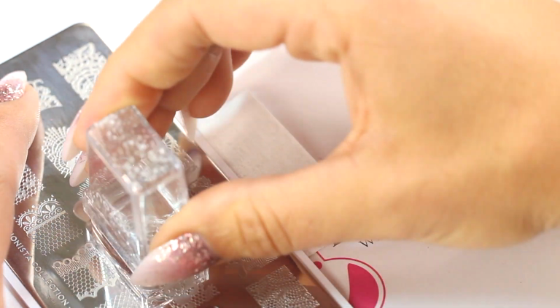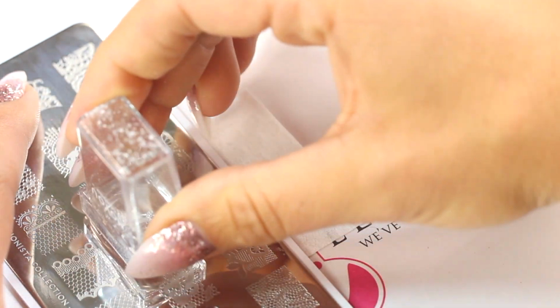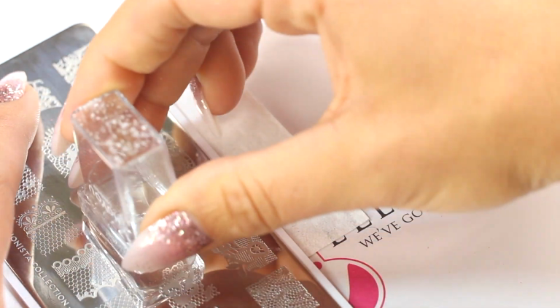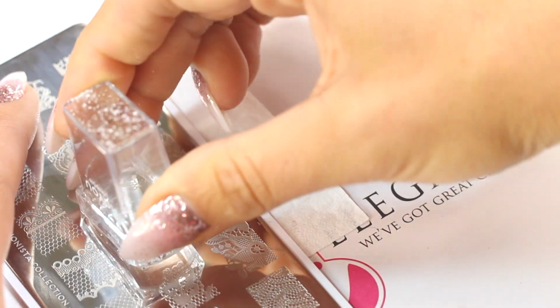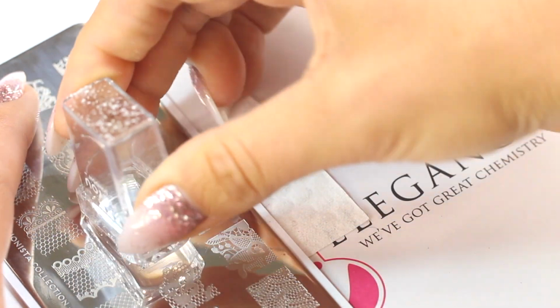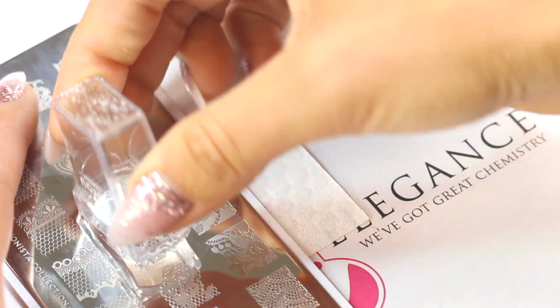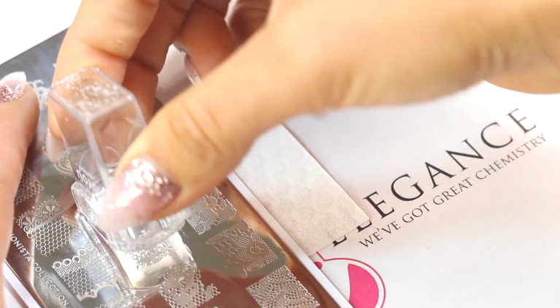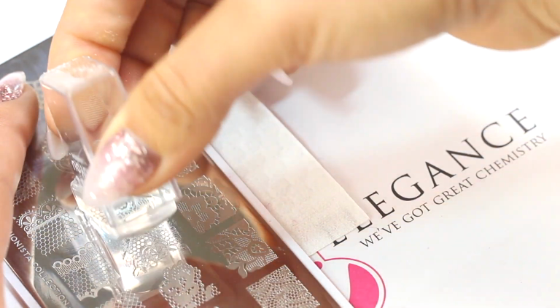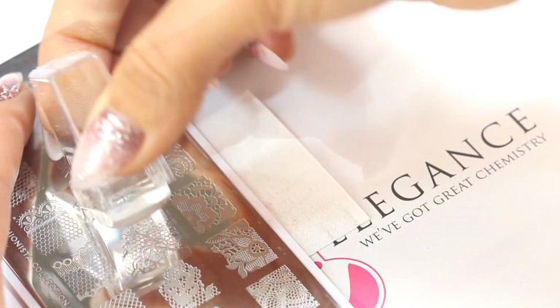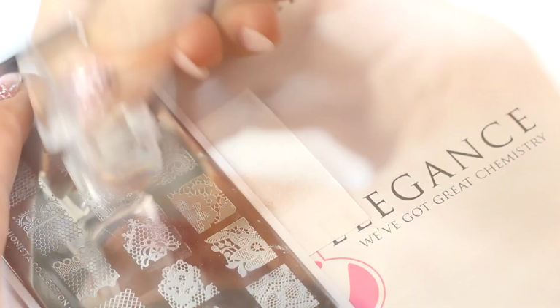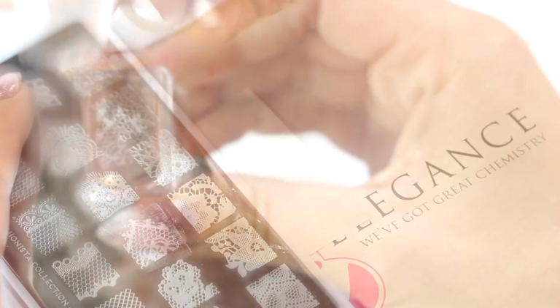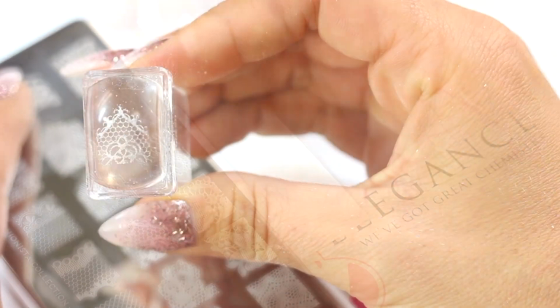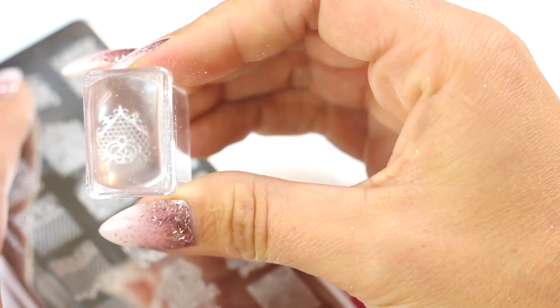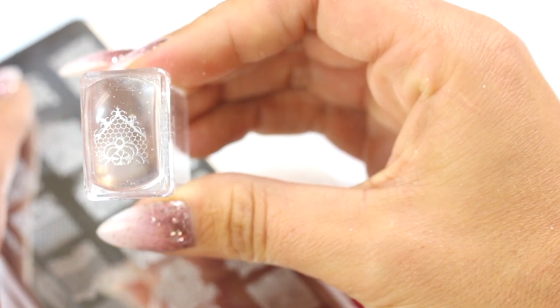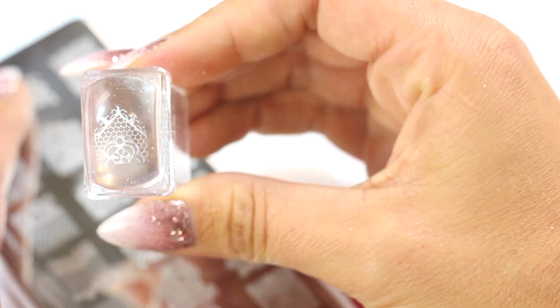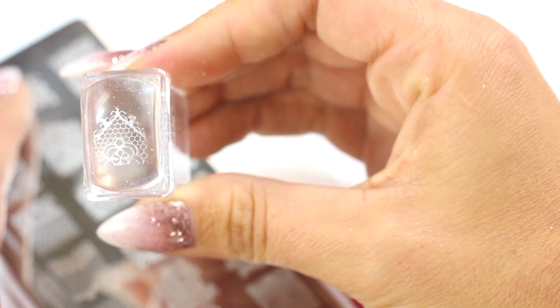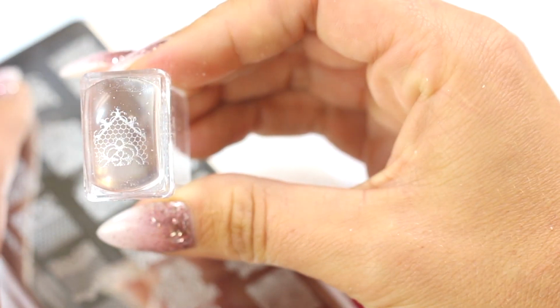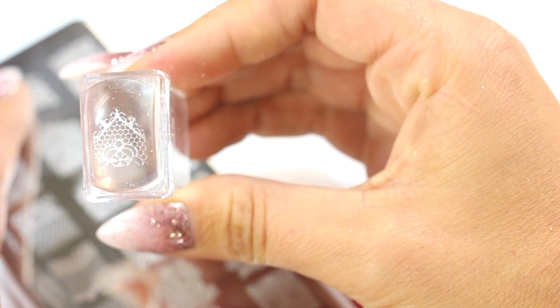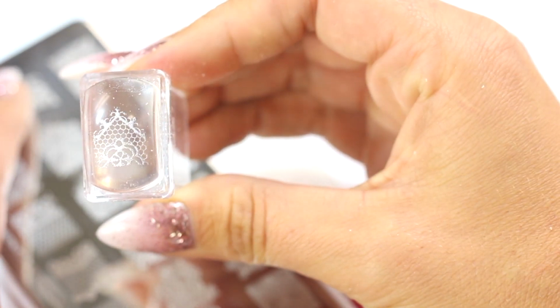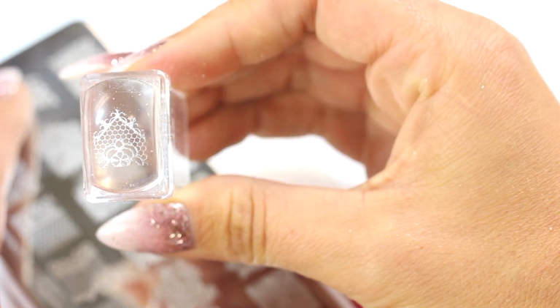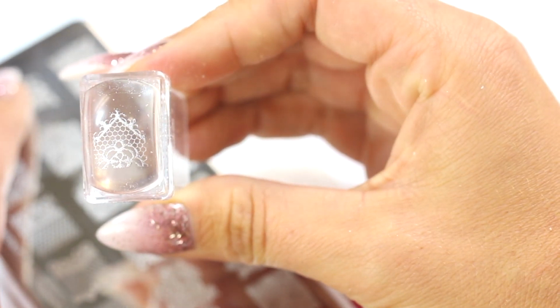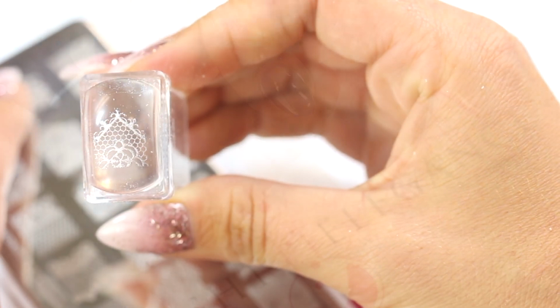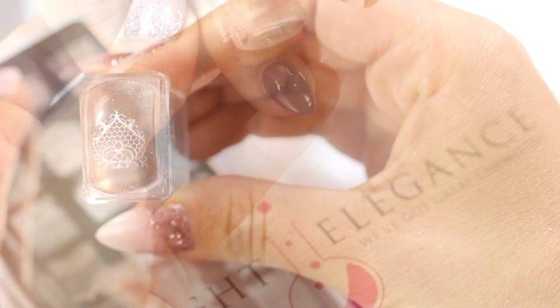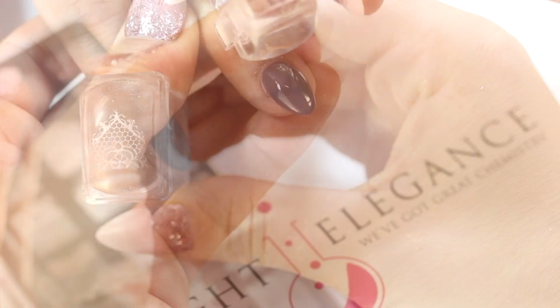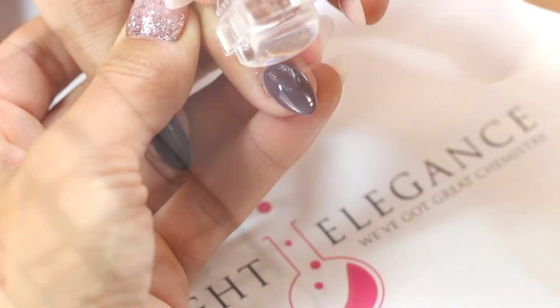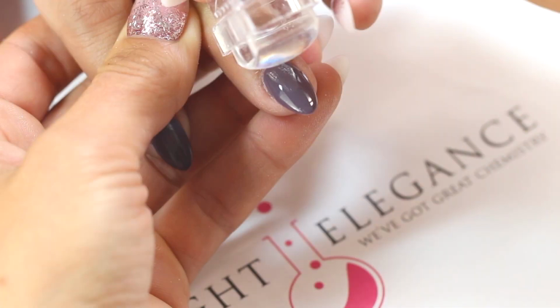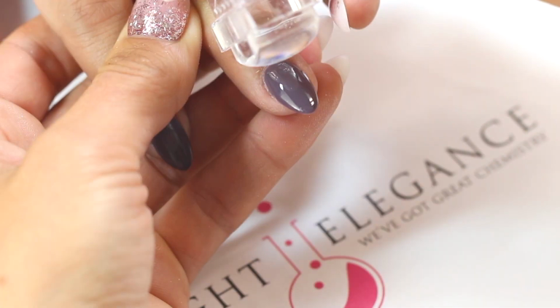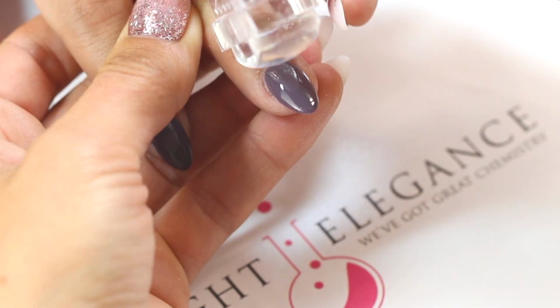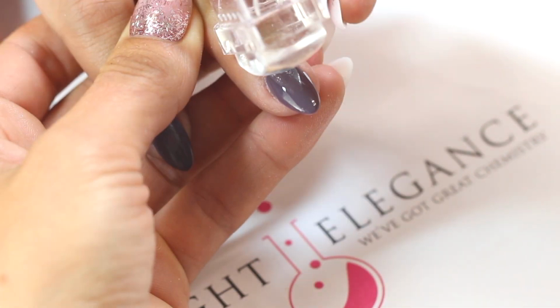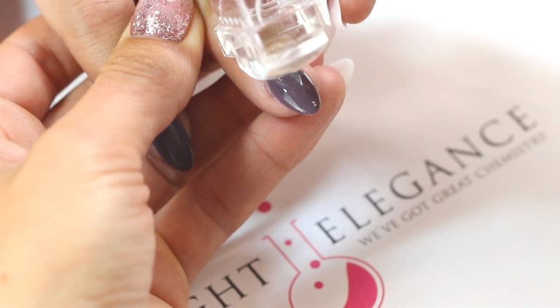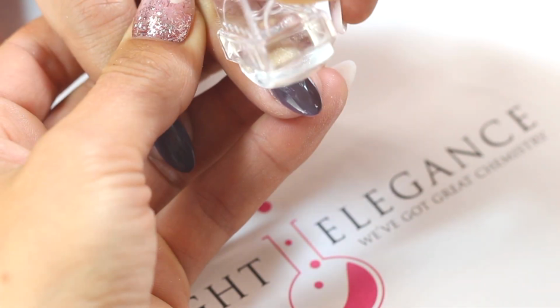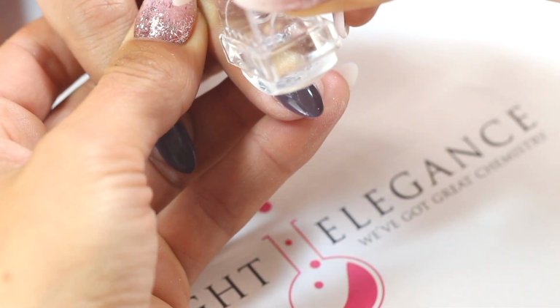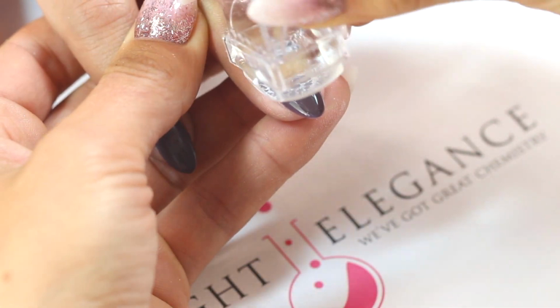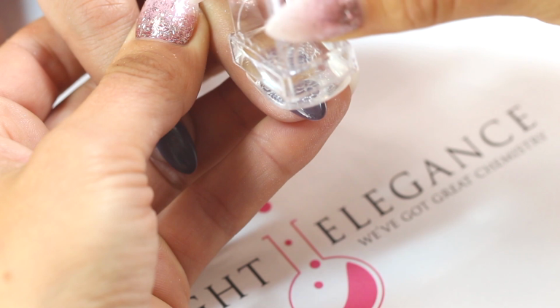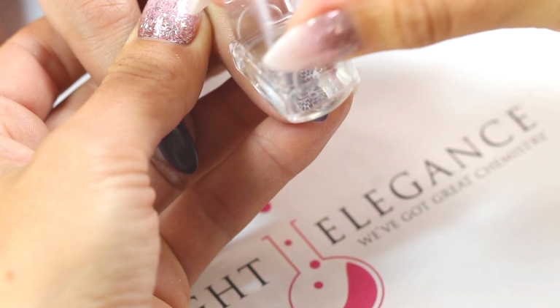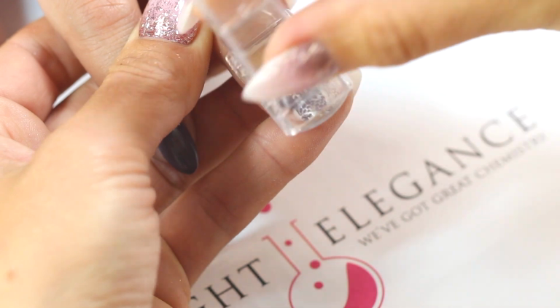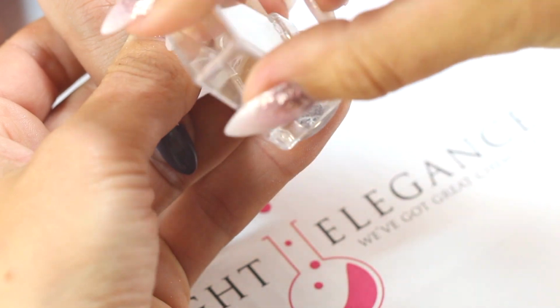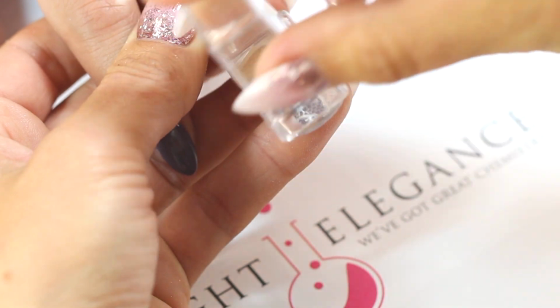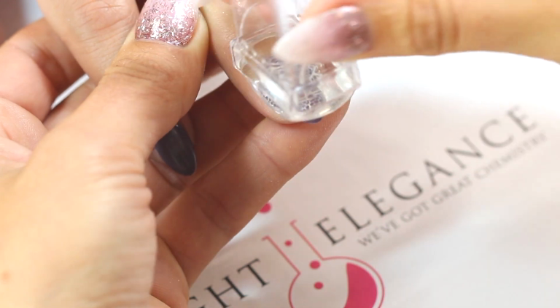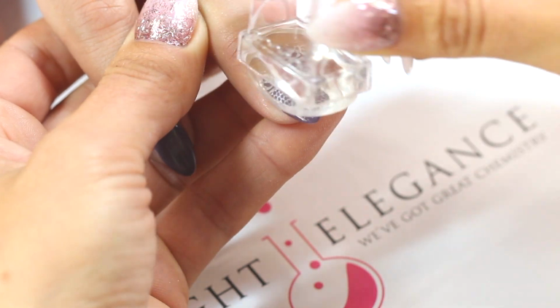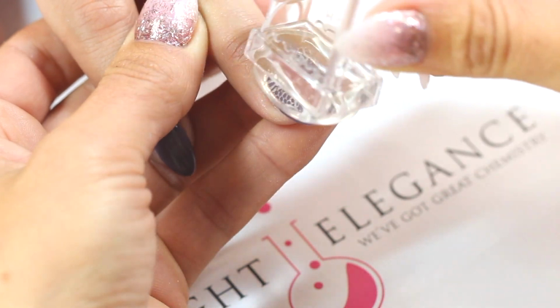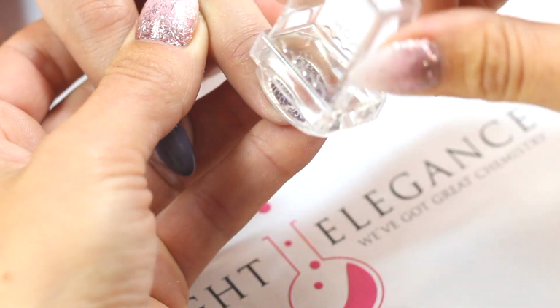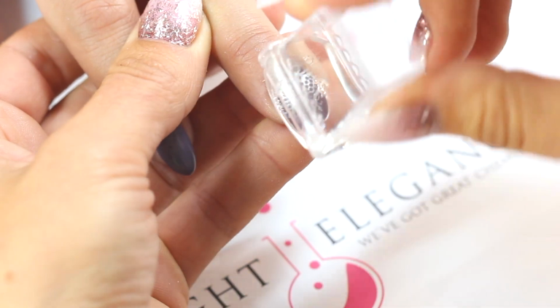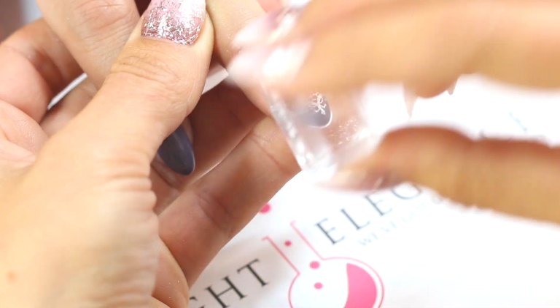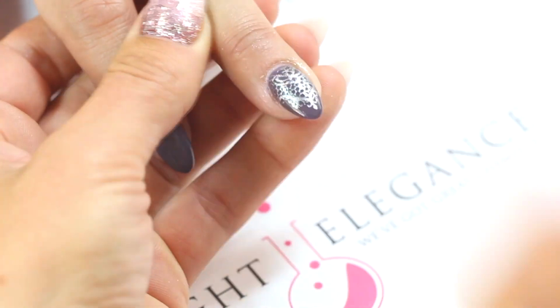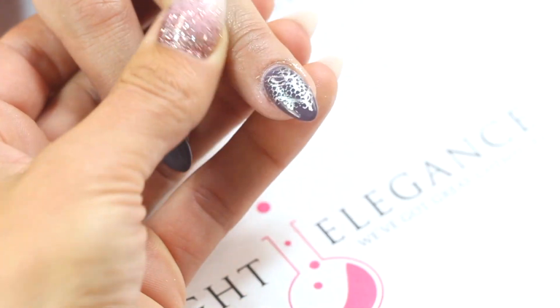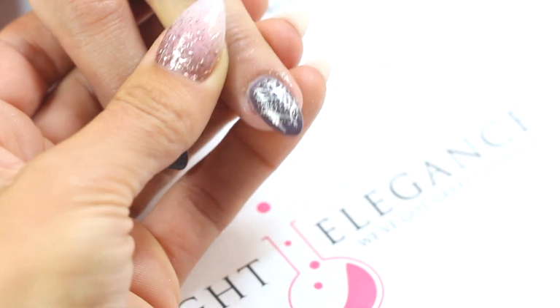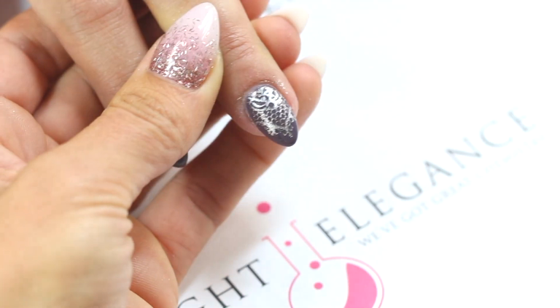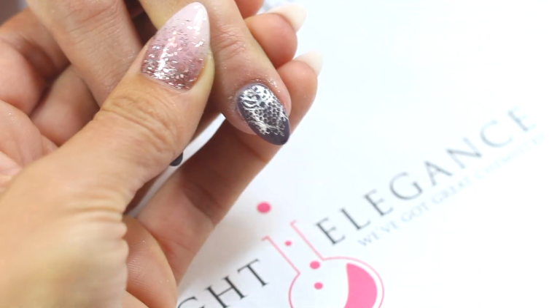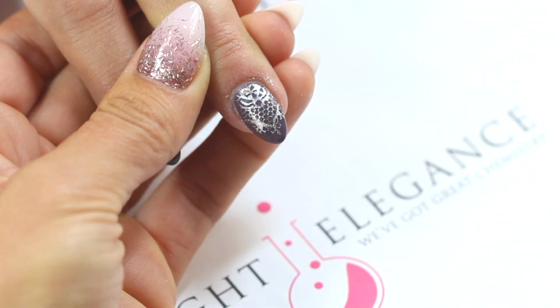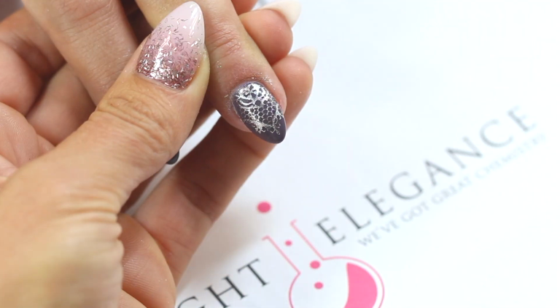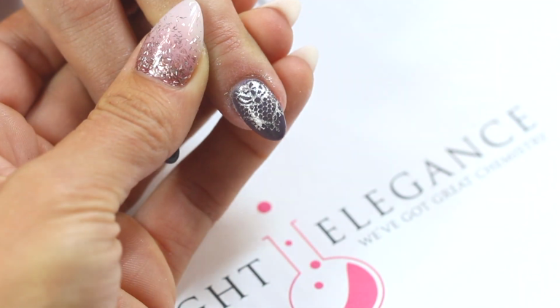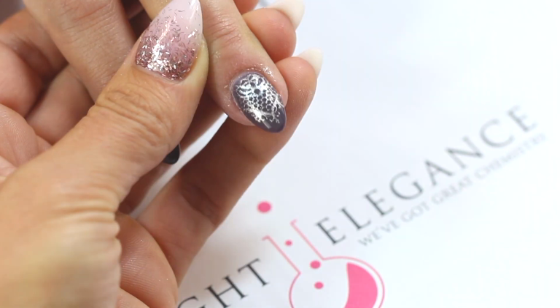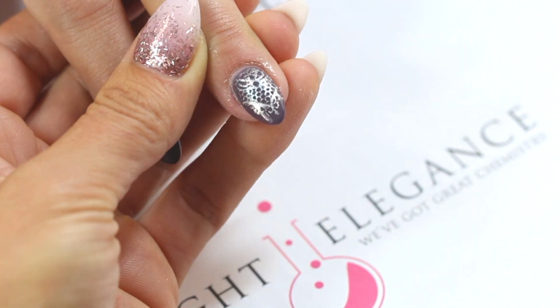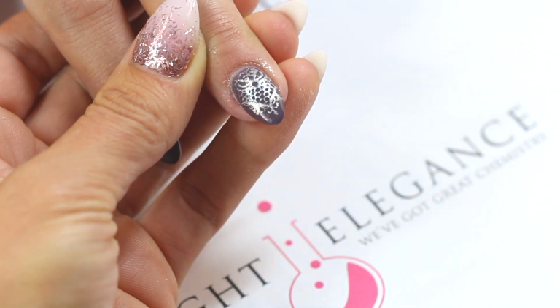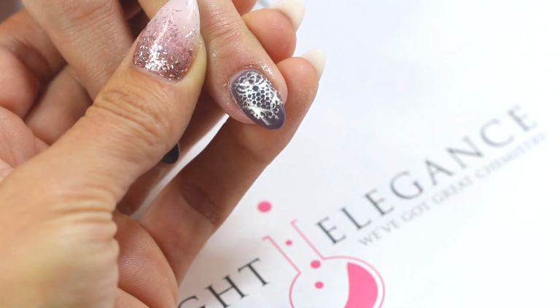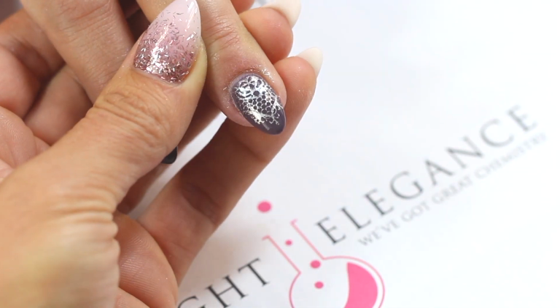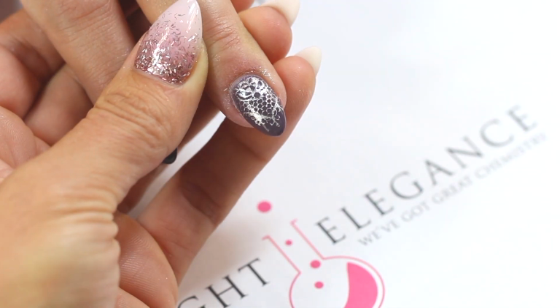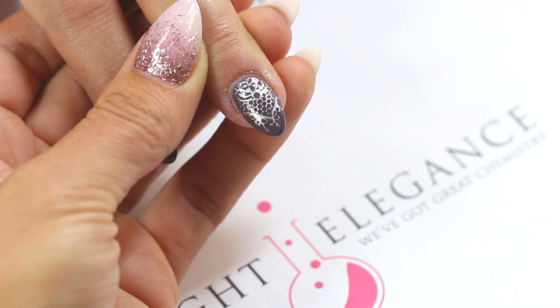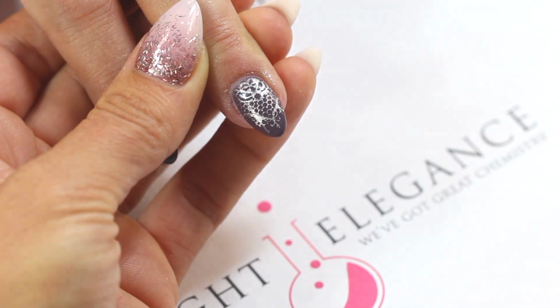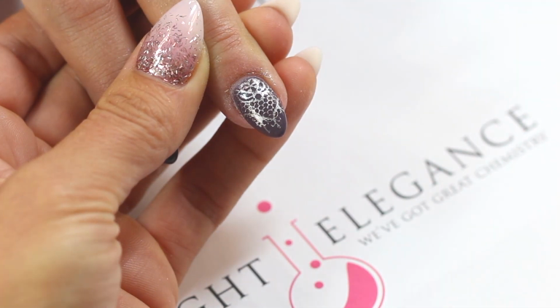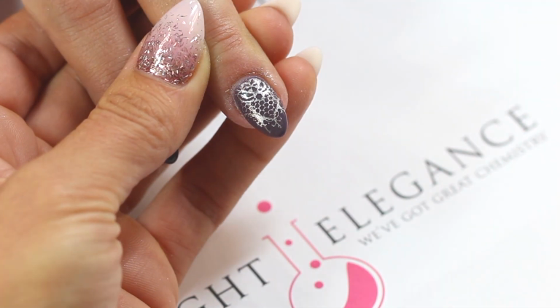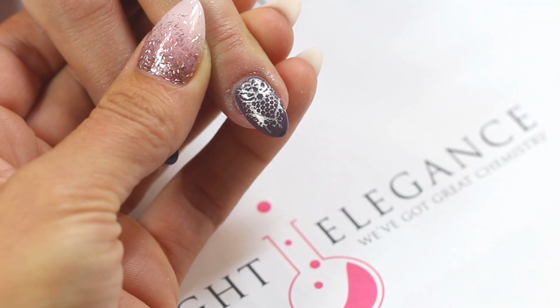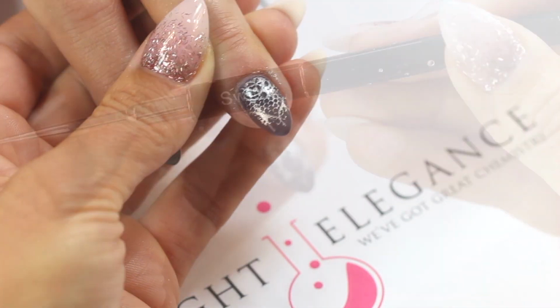Quickly transfer it by rolling onto the nail. Cure. If you wait too long it can shrink.